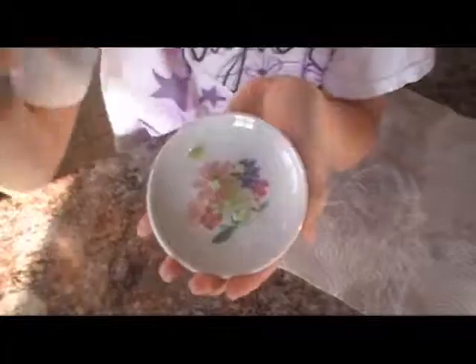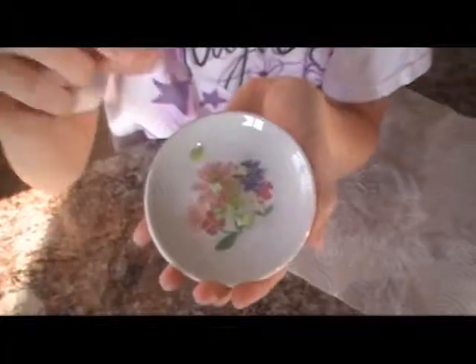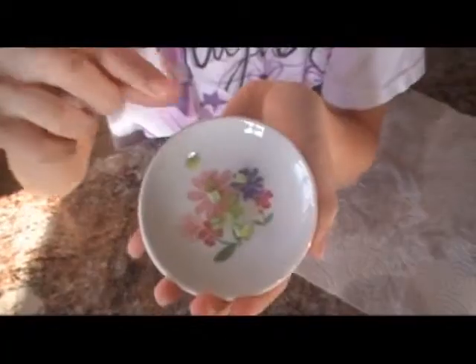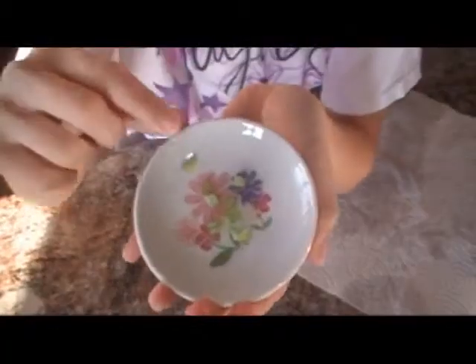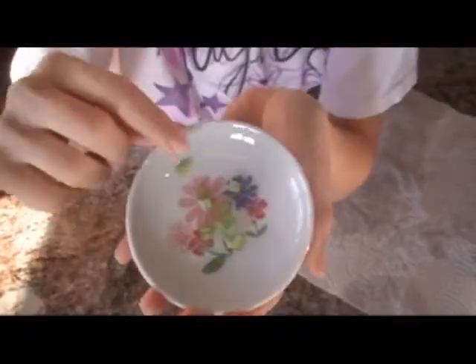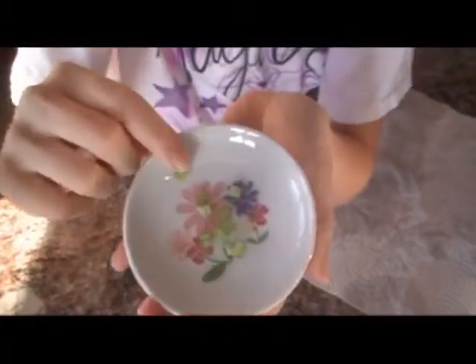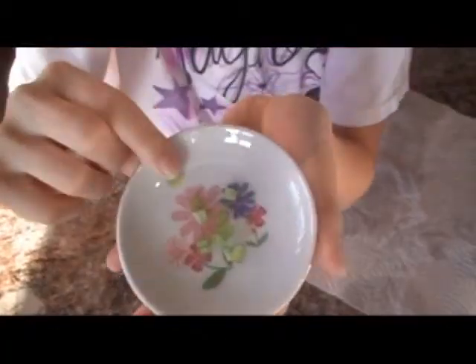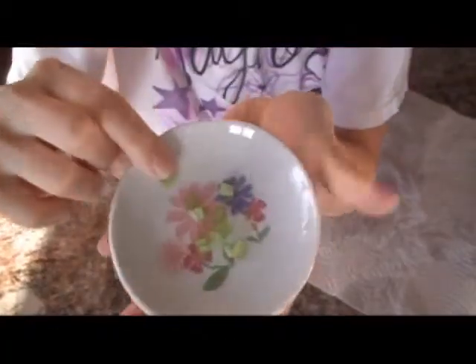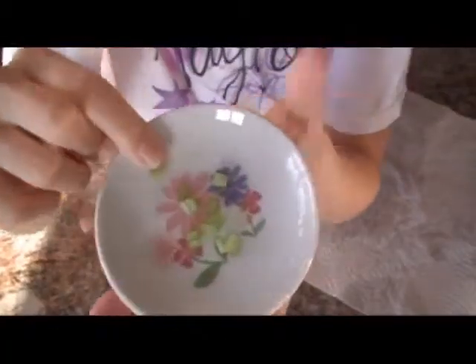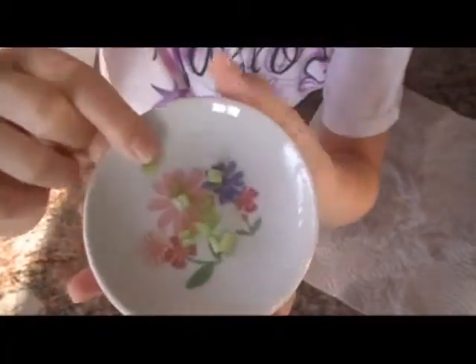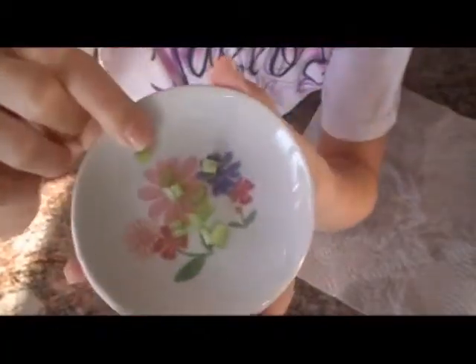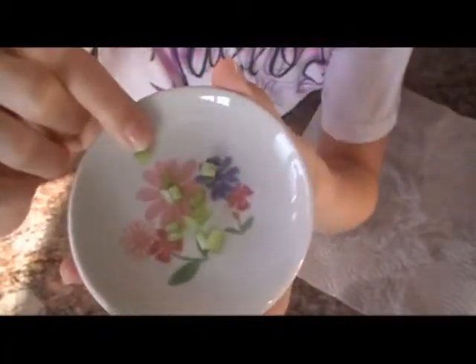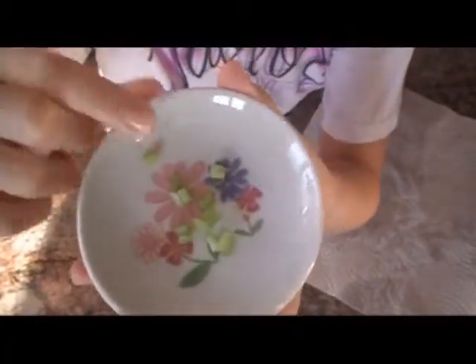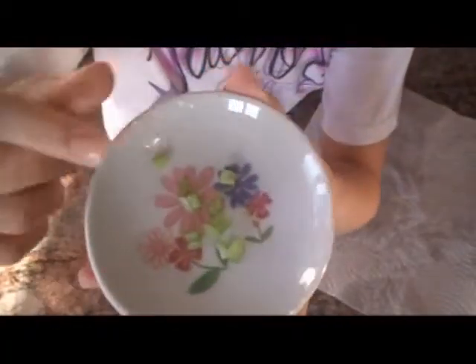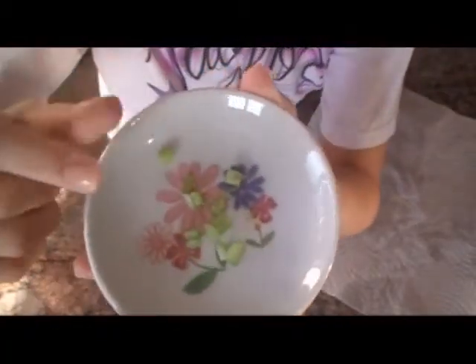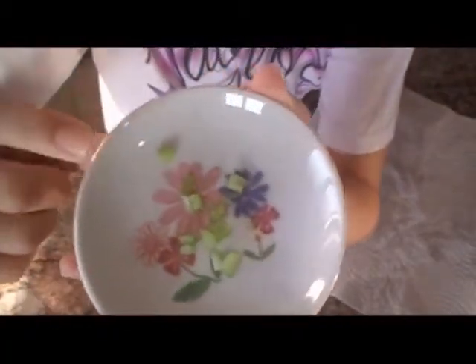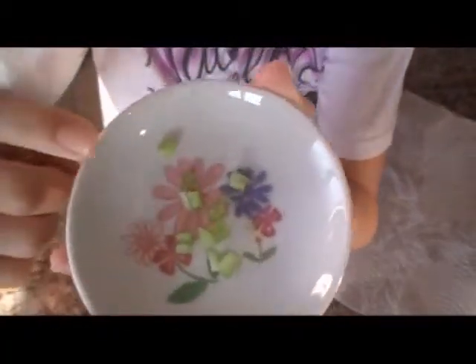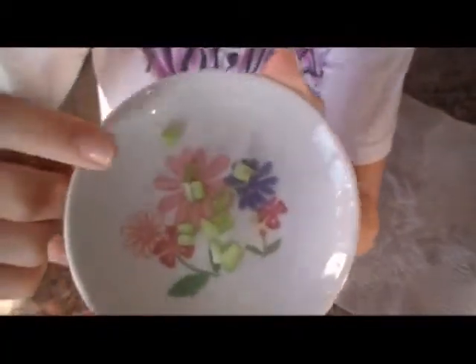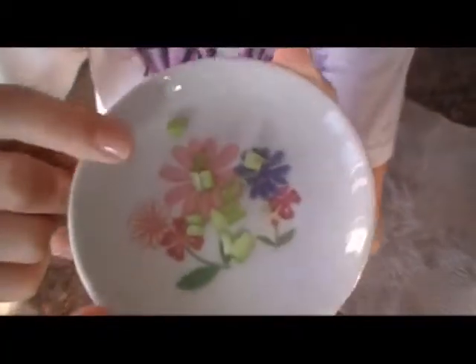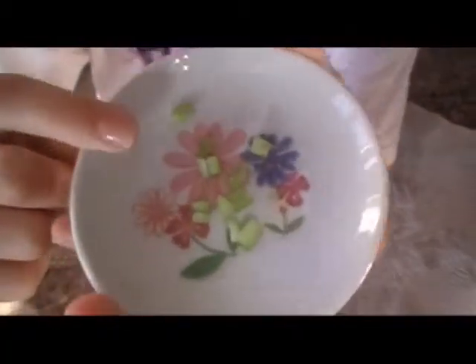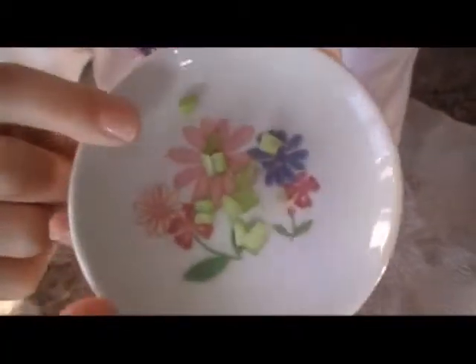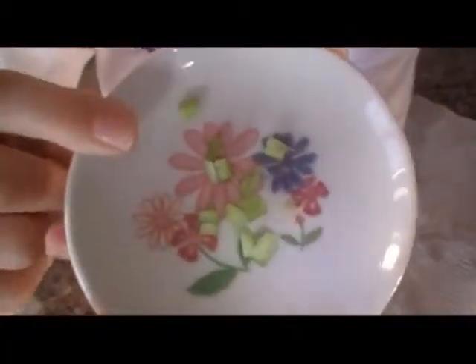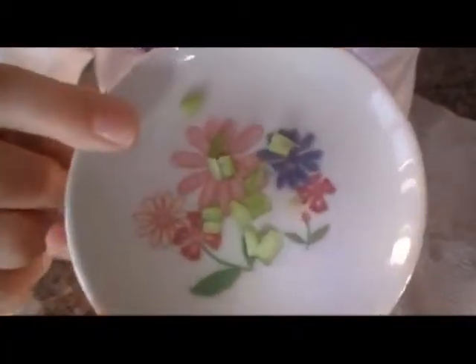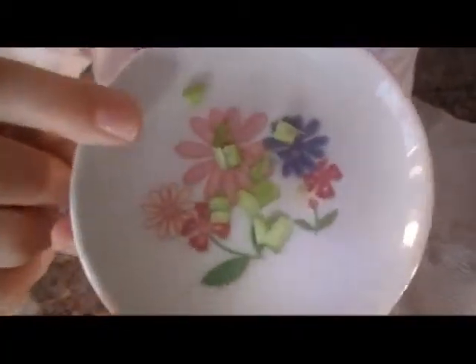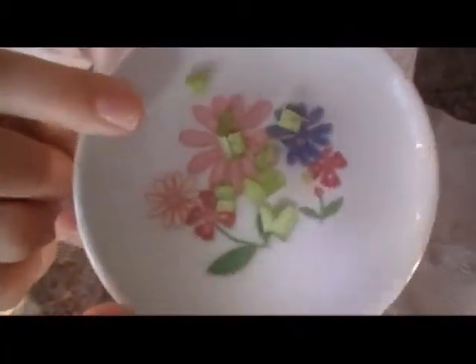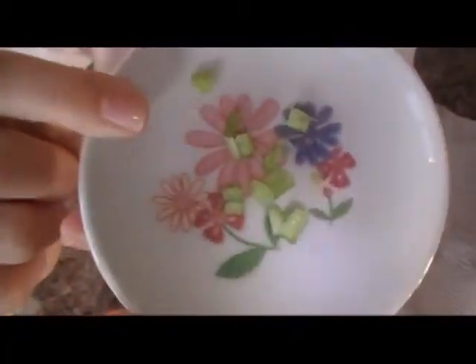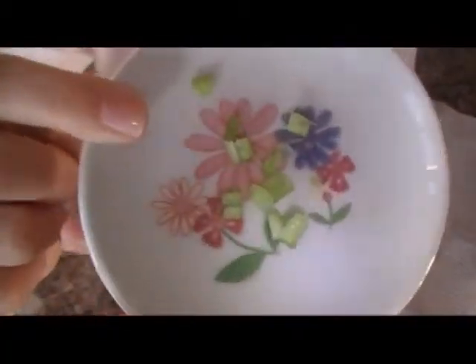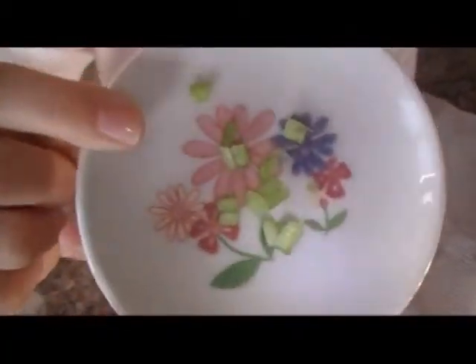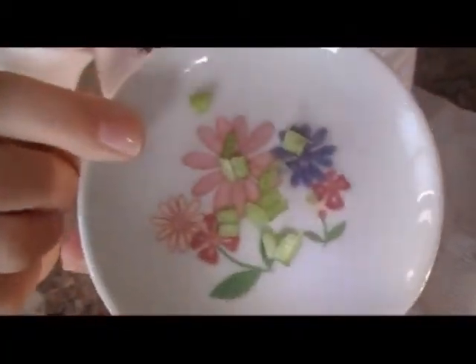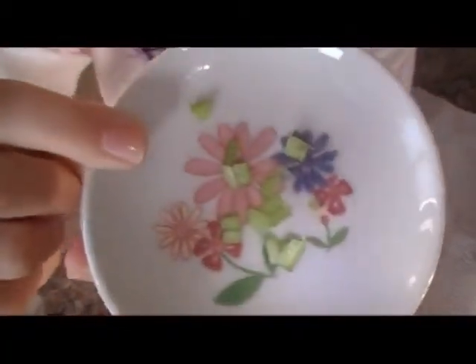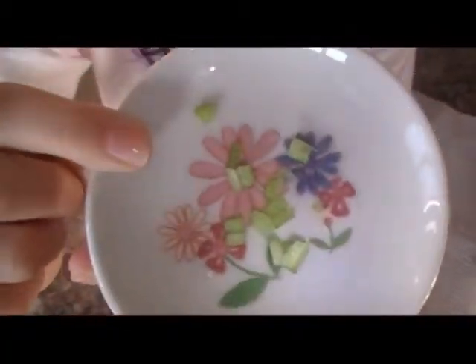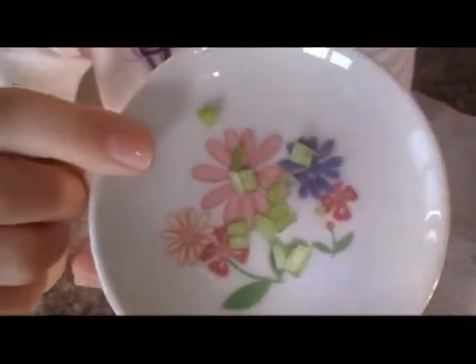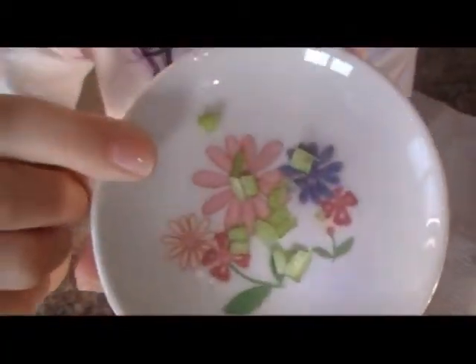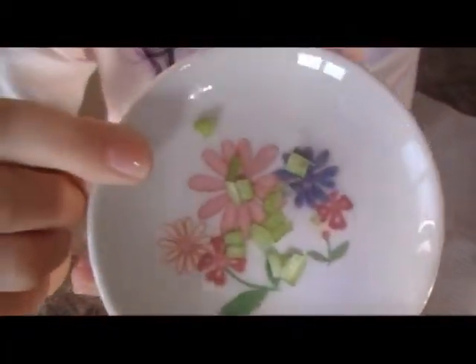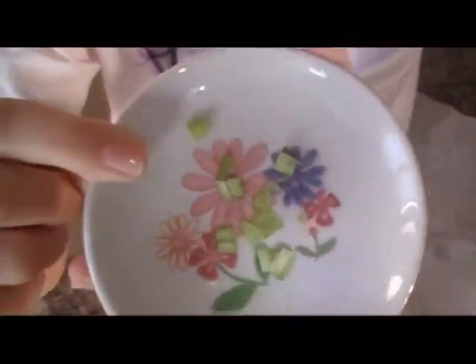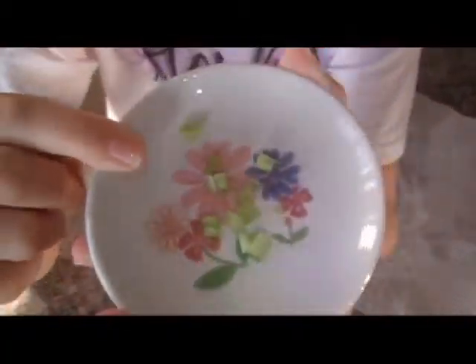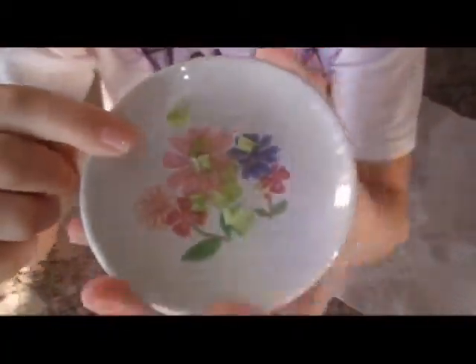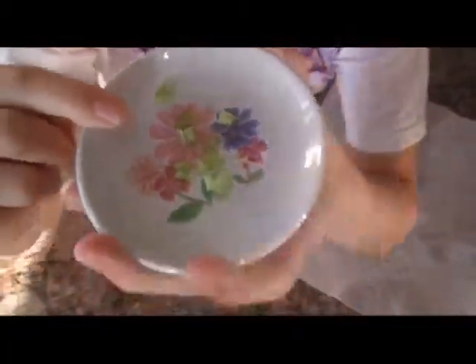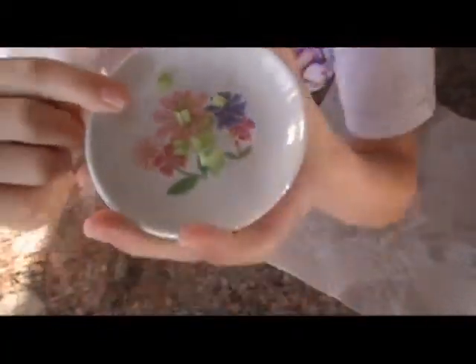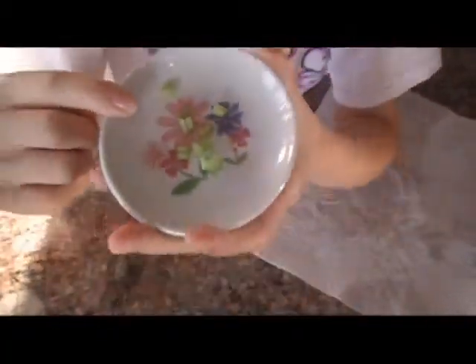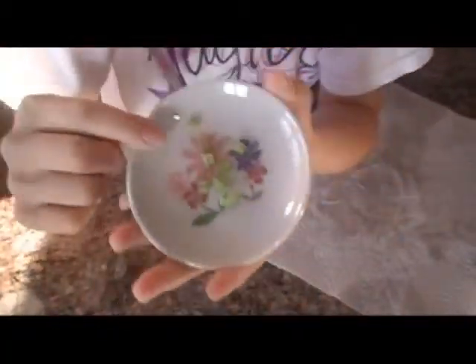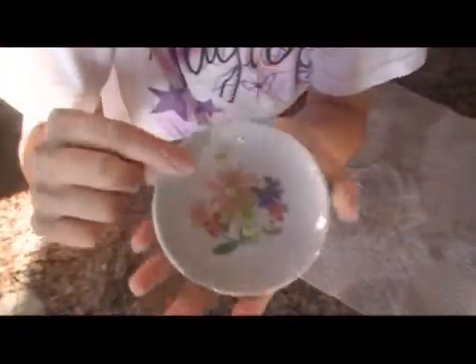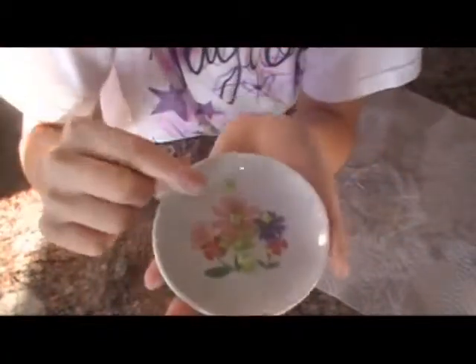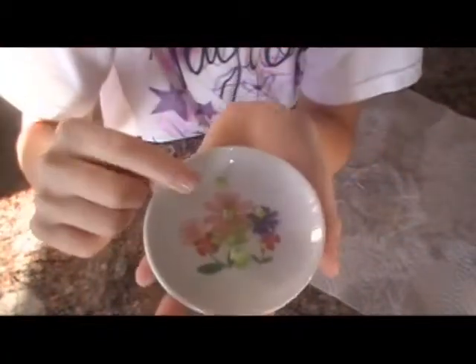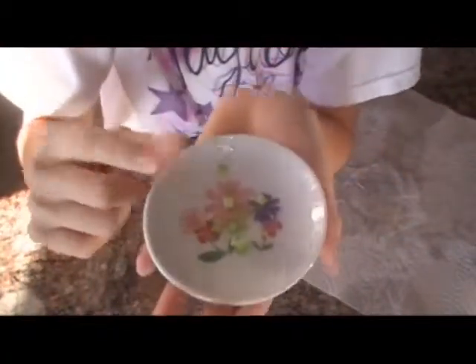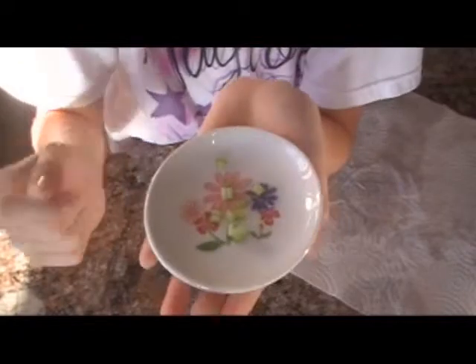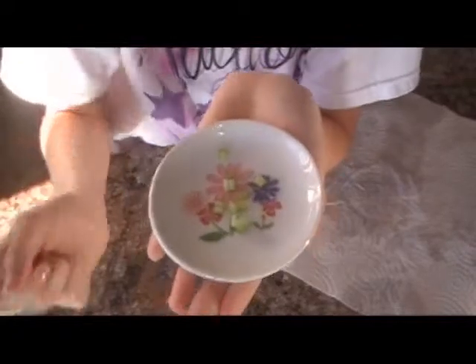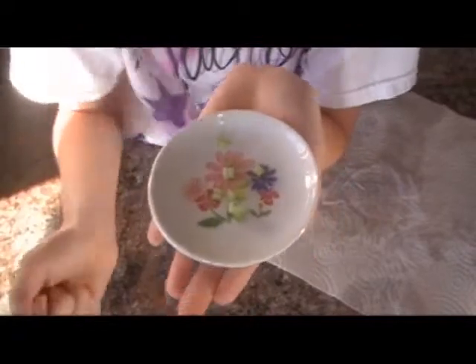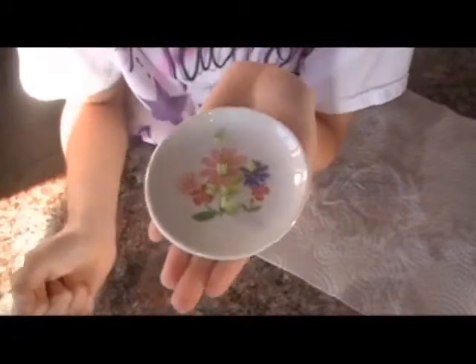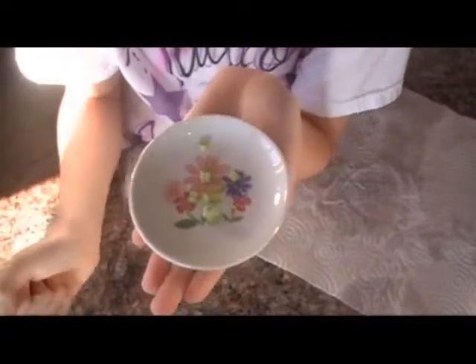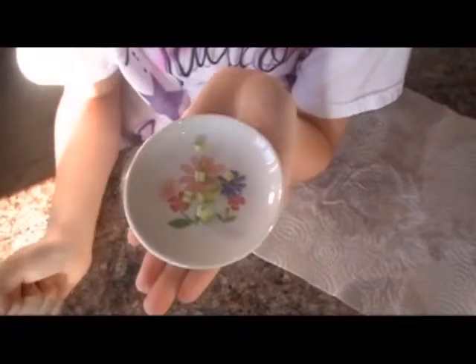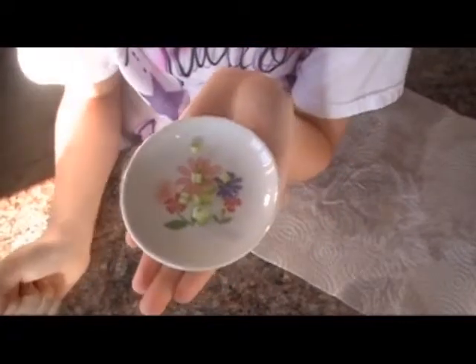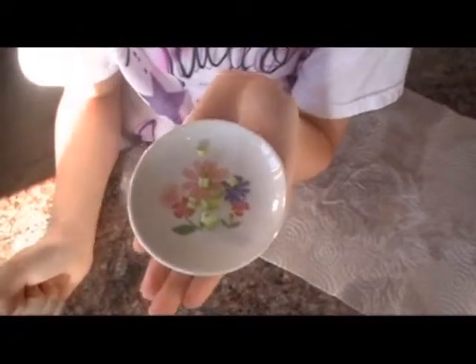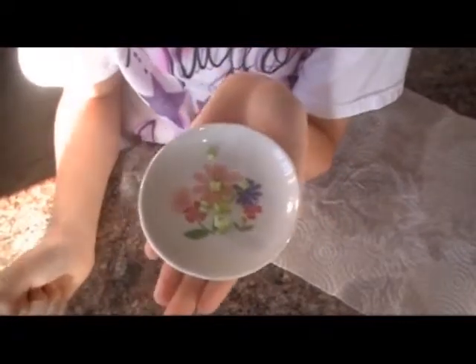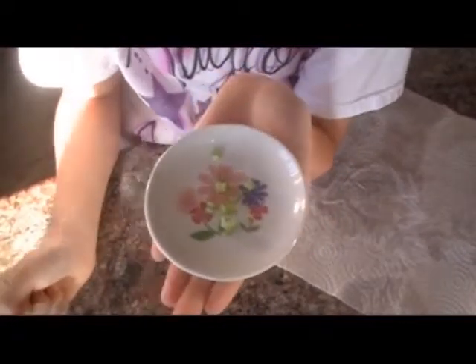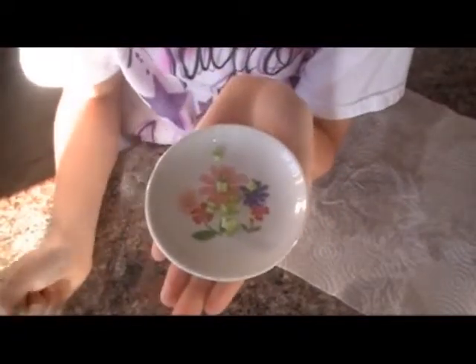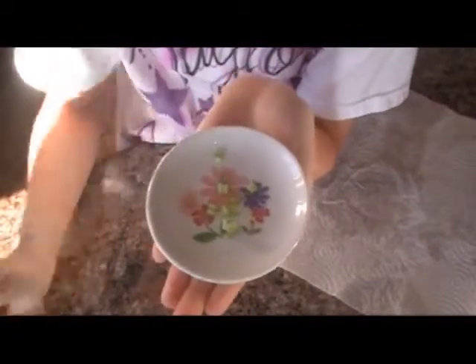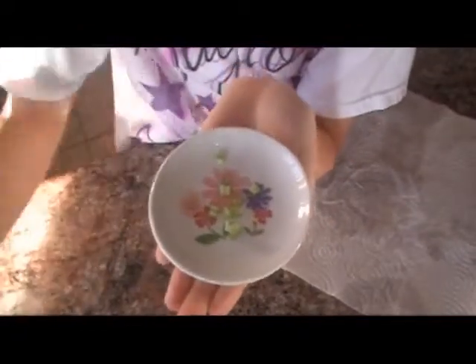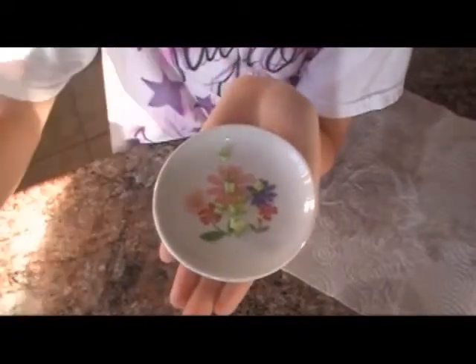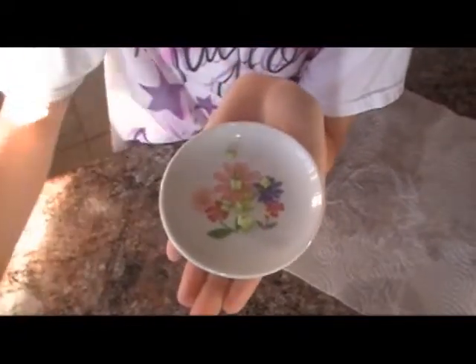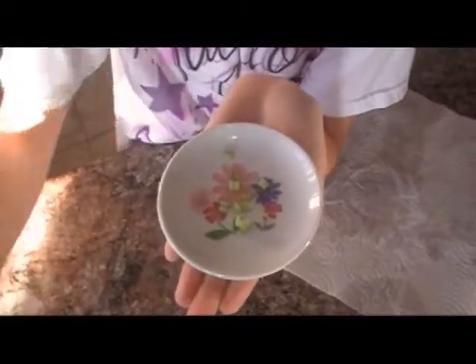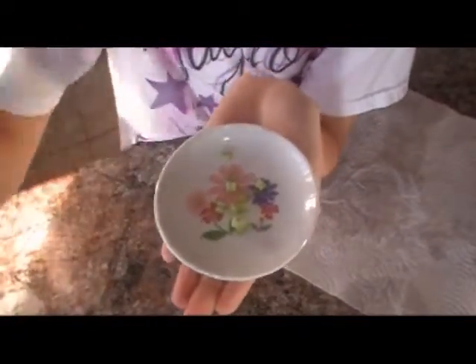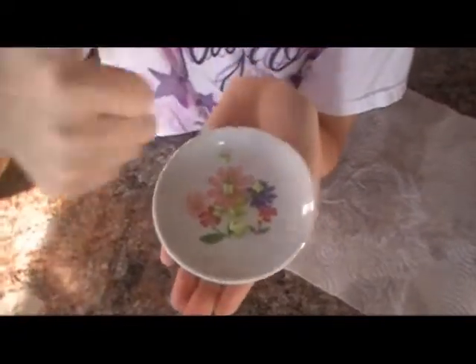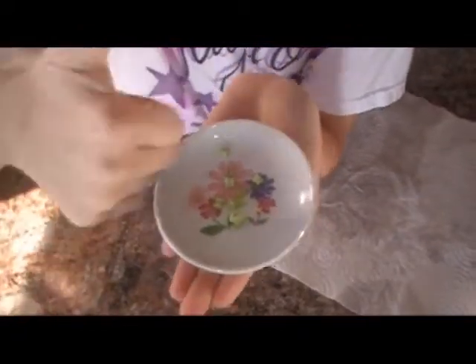Hi guys, today I'm going to show you how to prepare your hamster some vegetables, so let's get started.